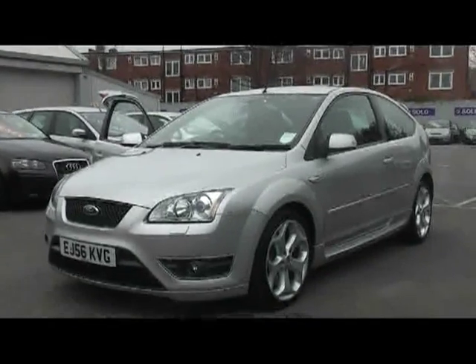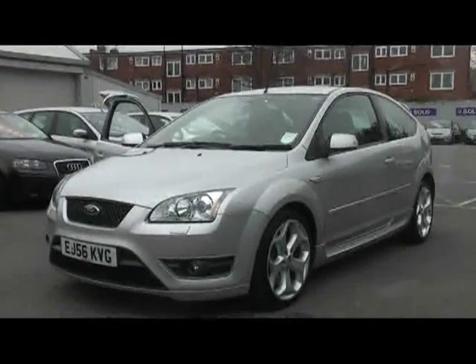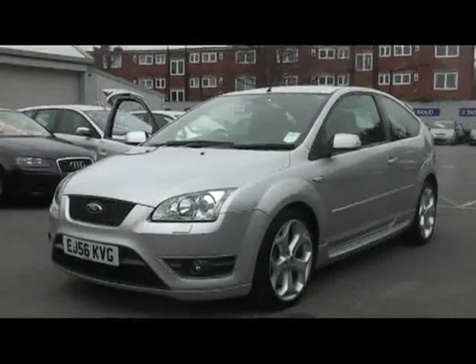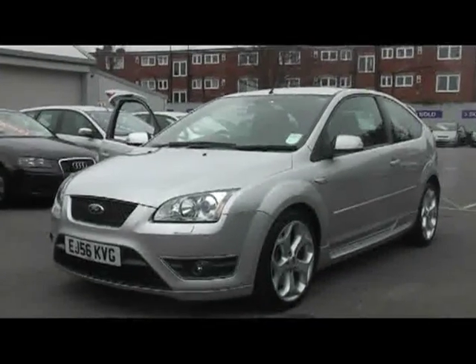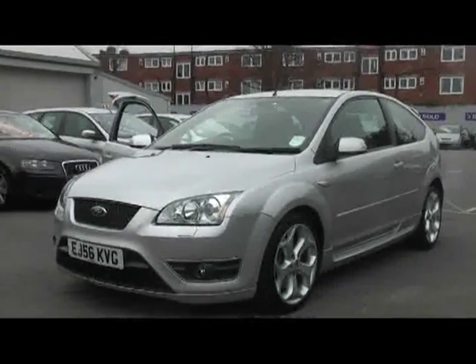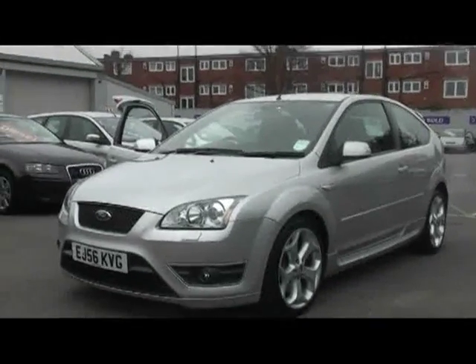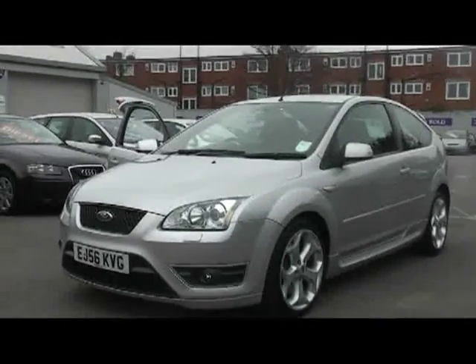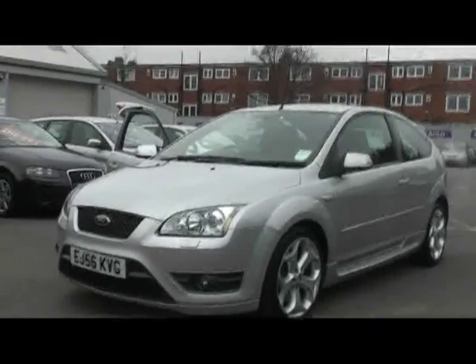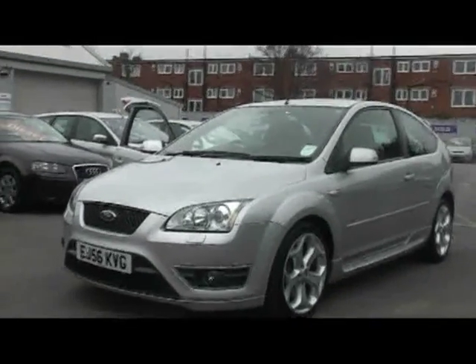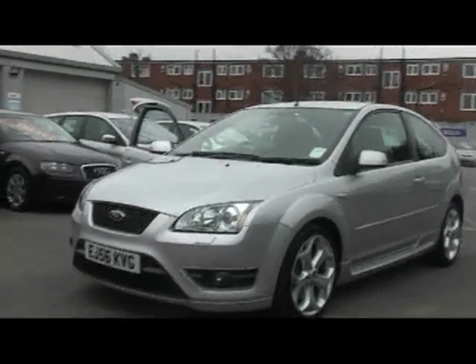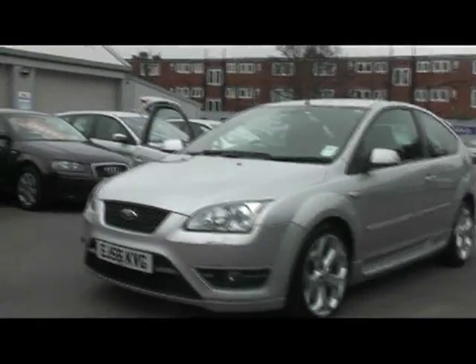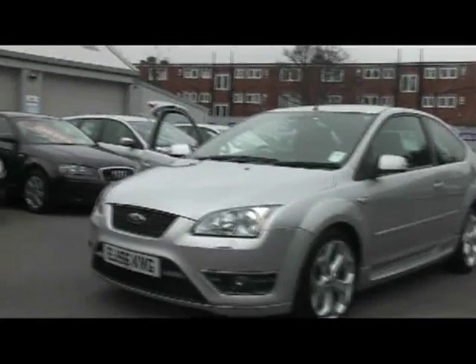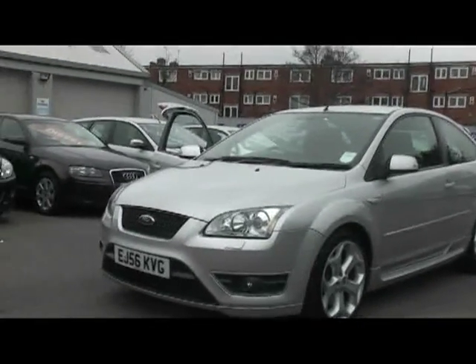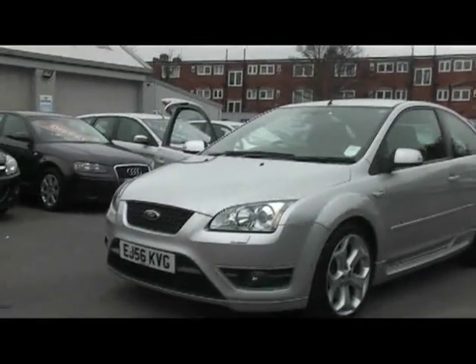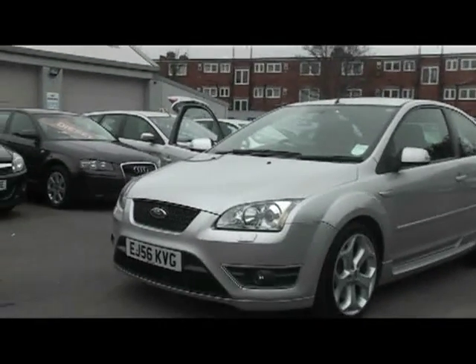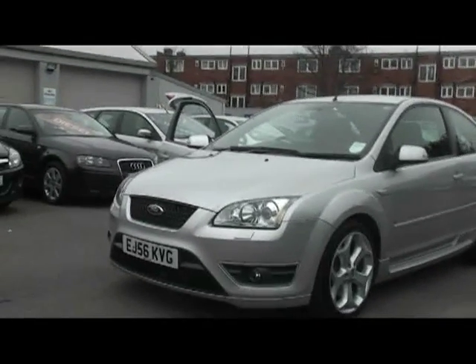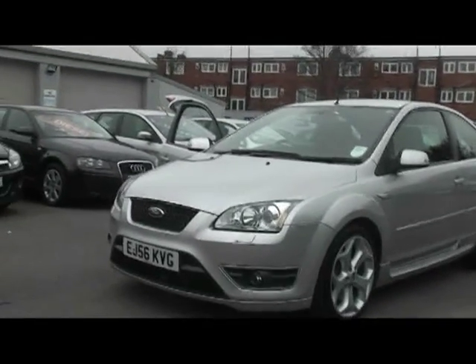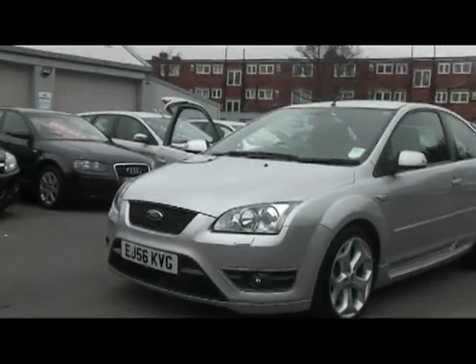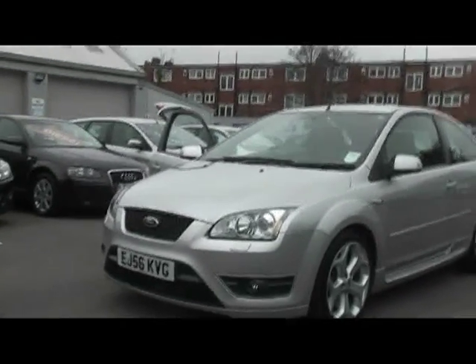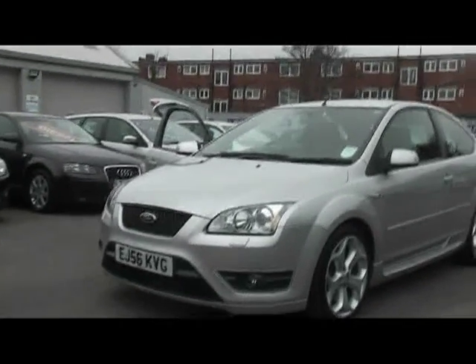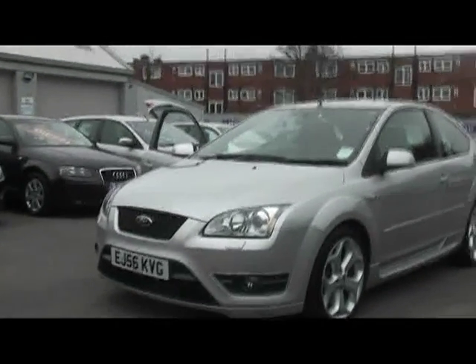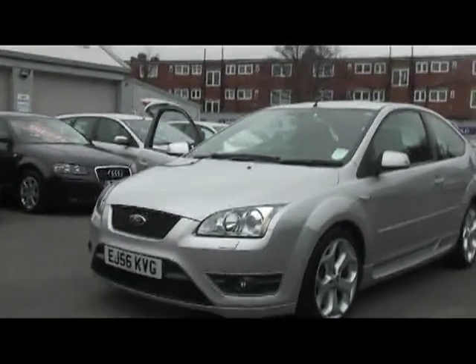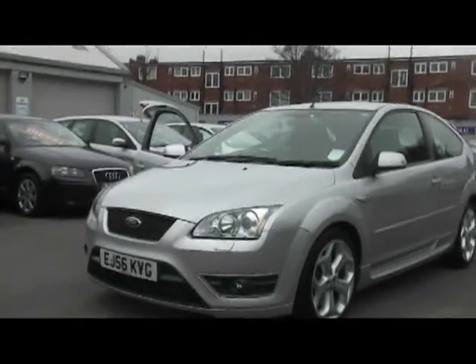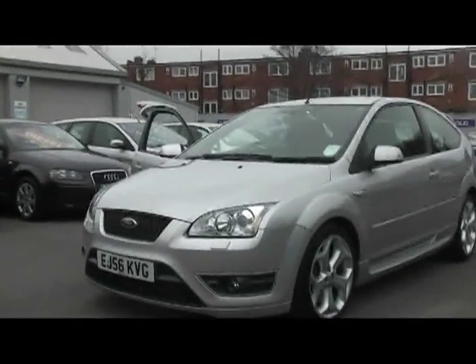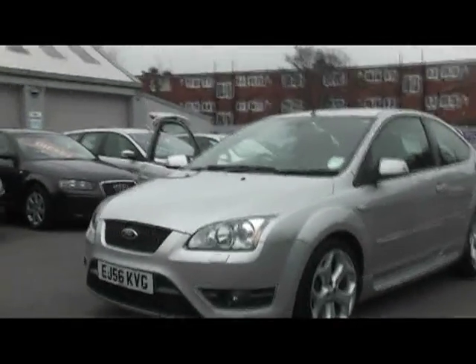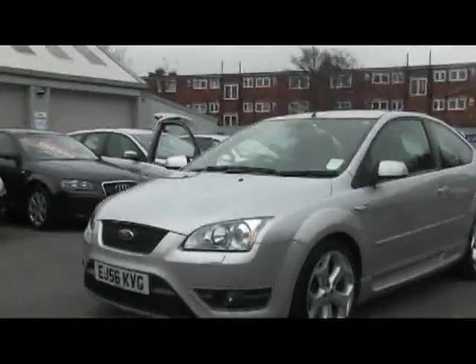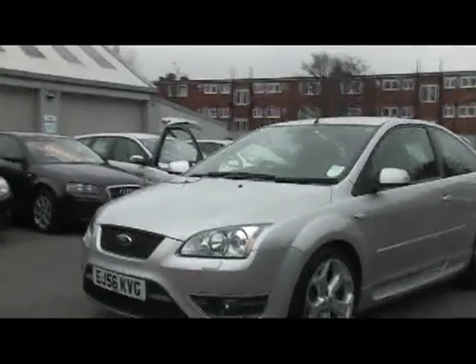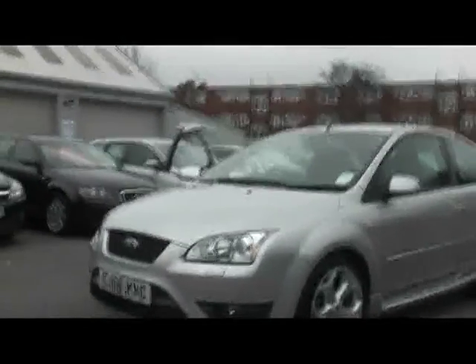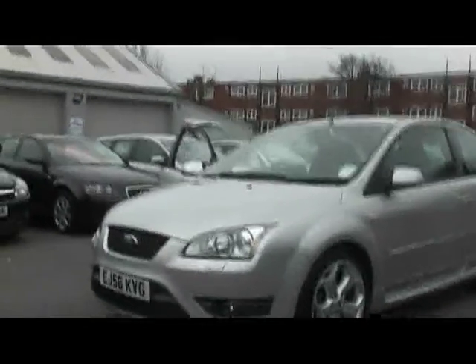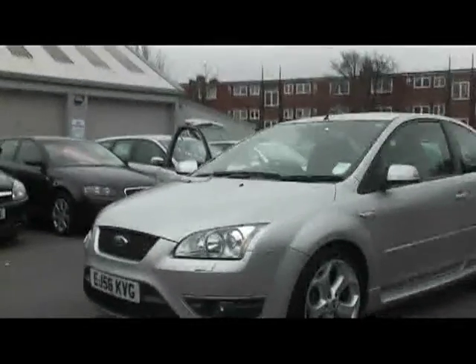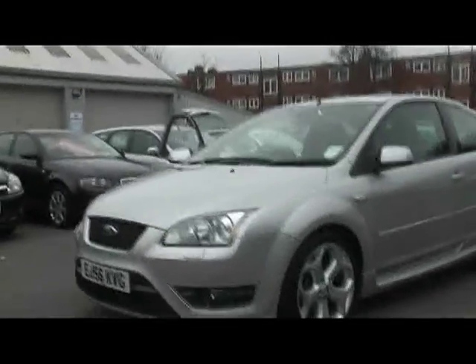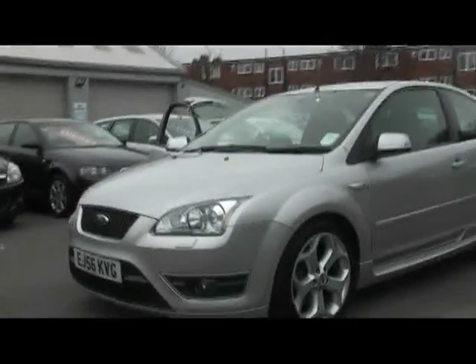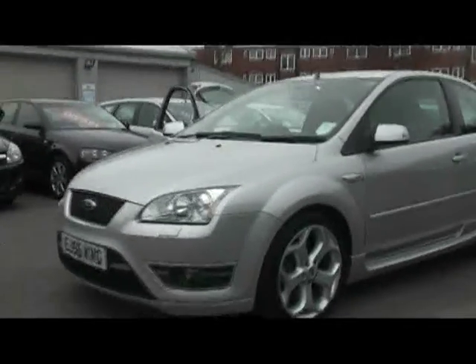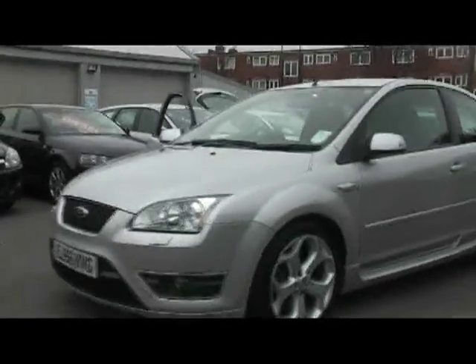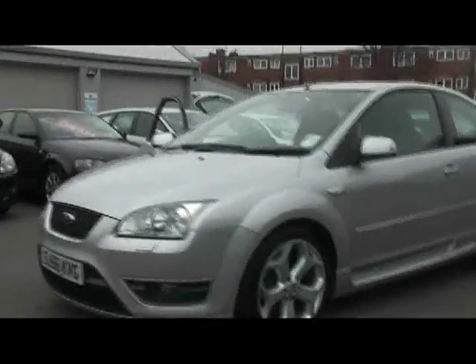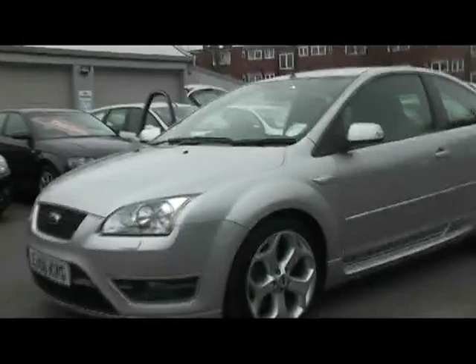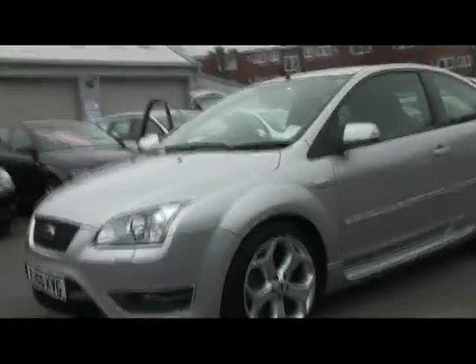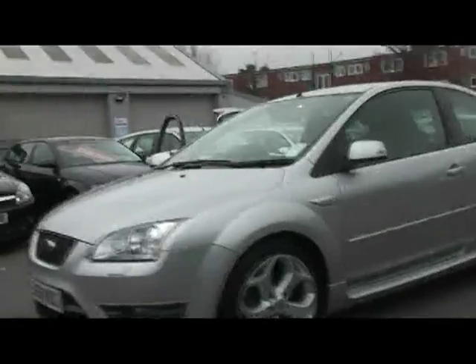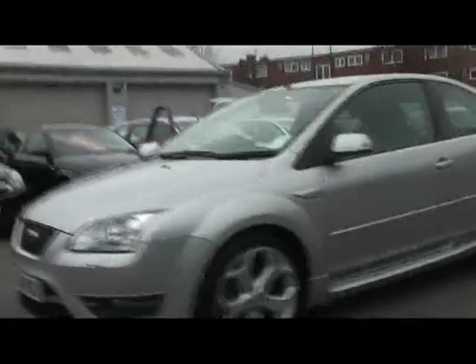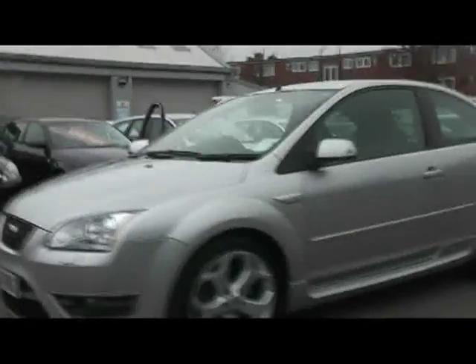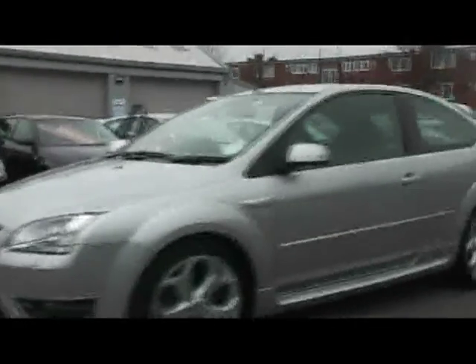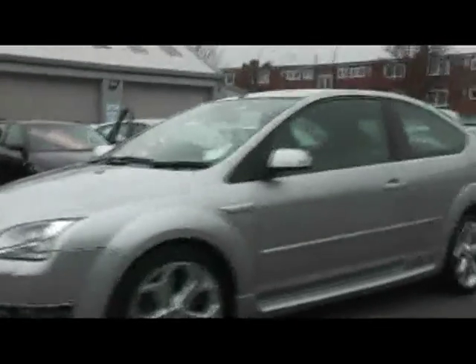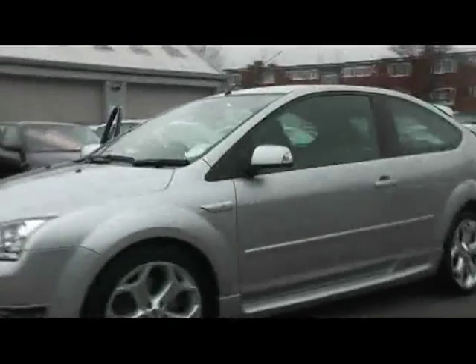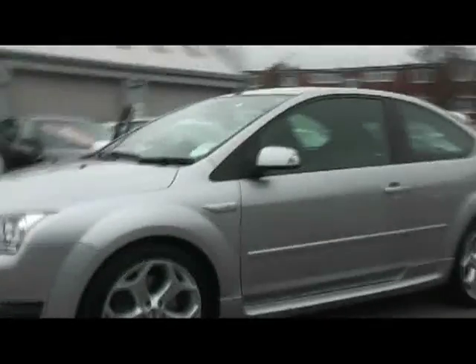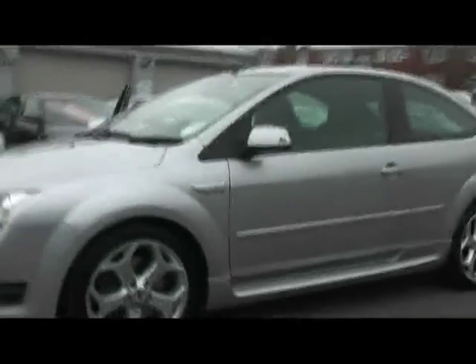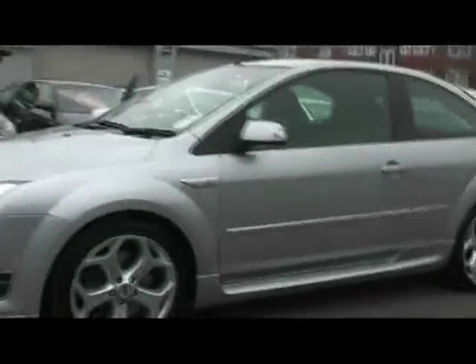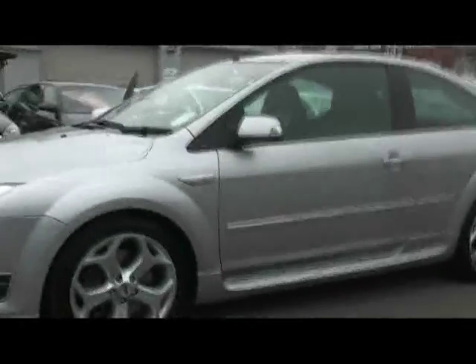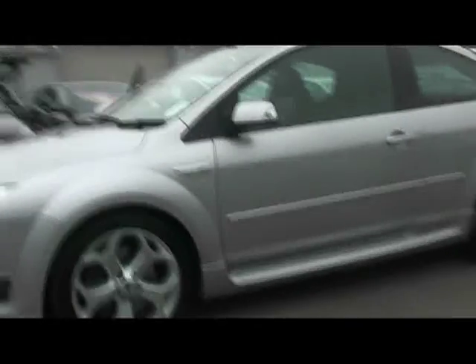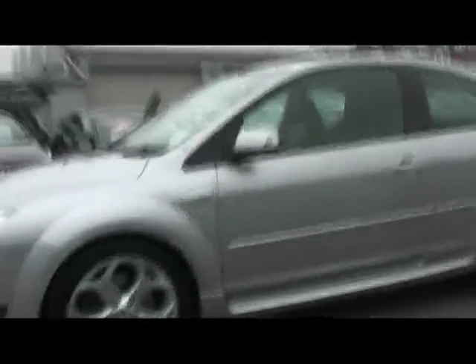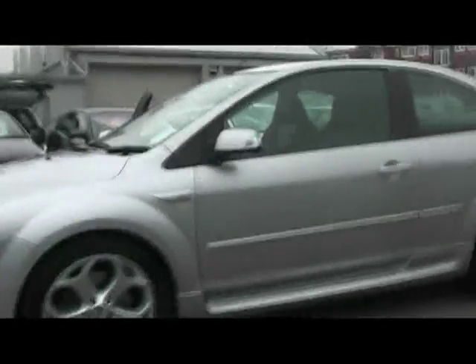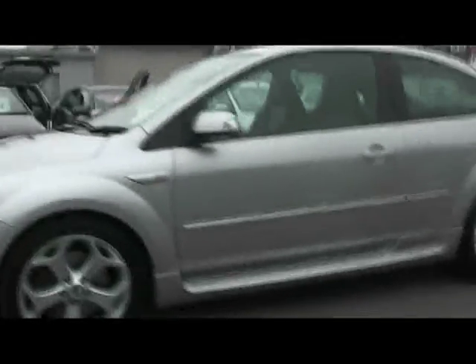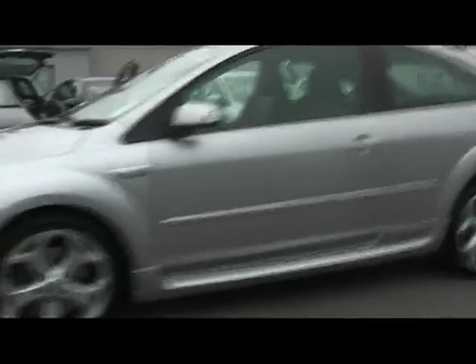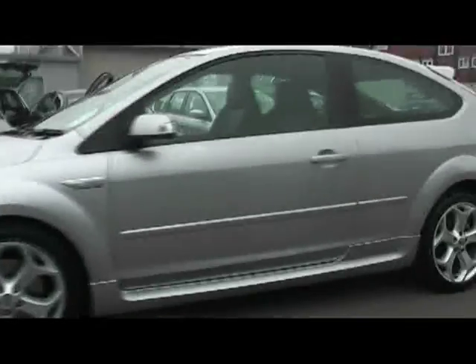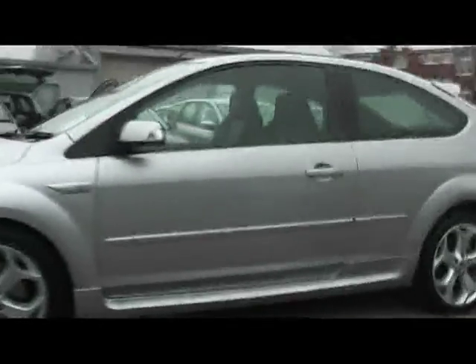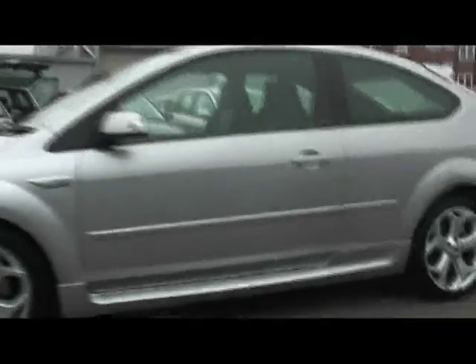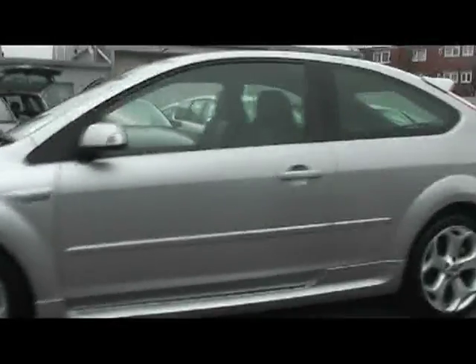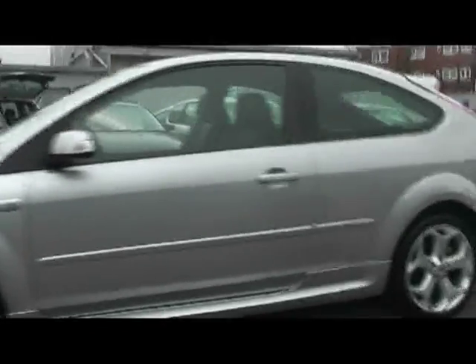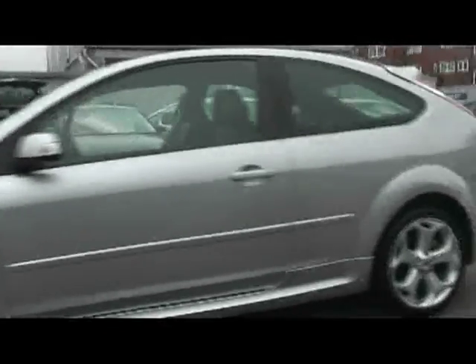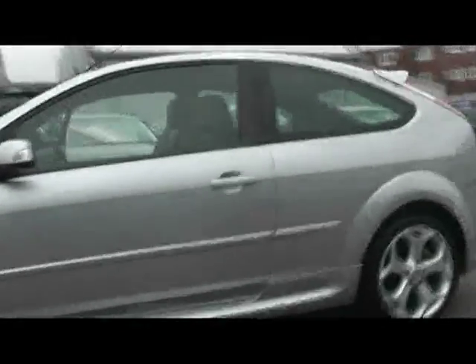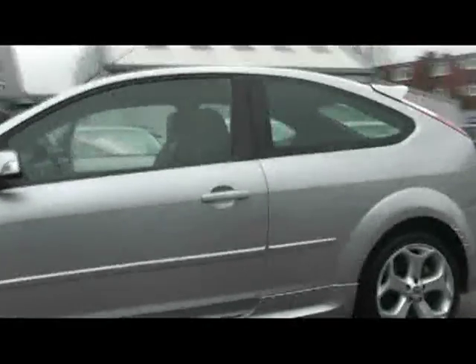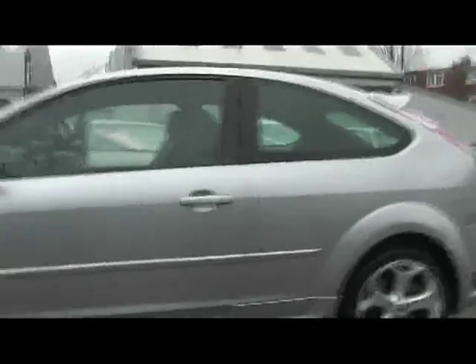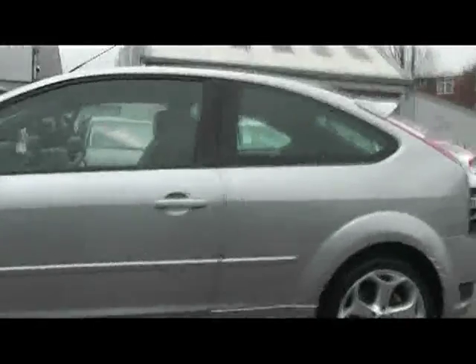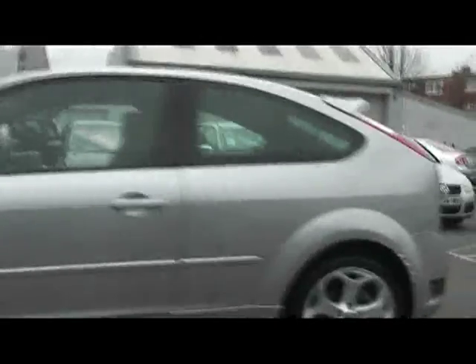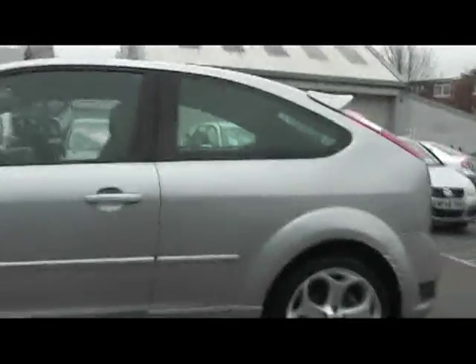Welcome to Imperial Cars. Here we have a 56 Ford Focus ST — a really, really nice car. I'll show you a couple of bits around it.